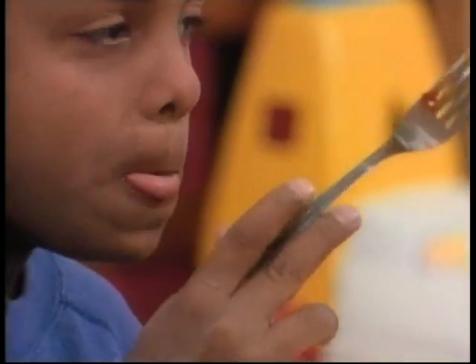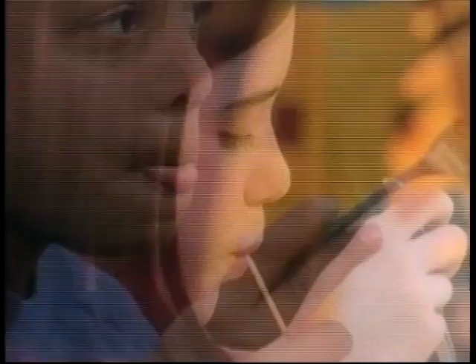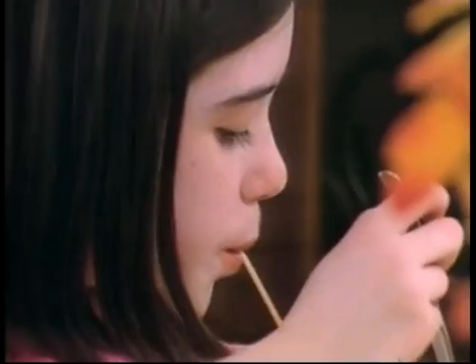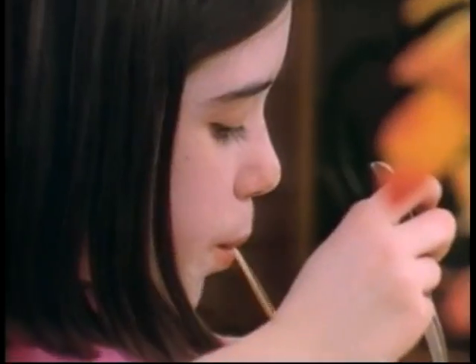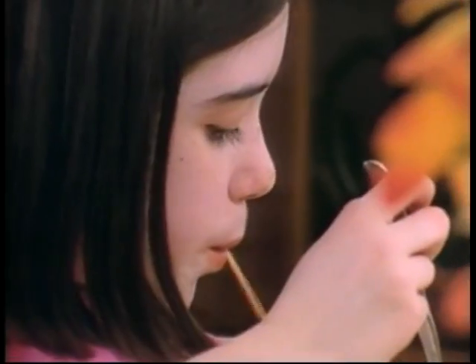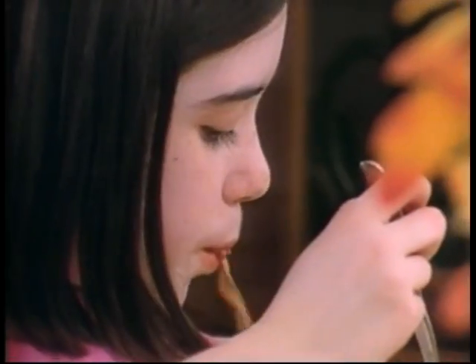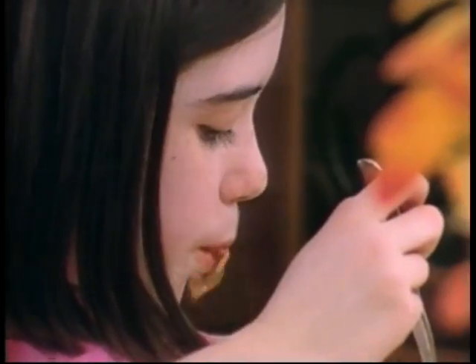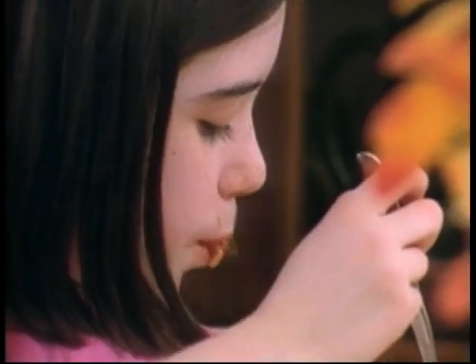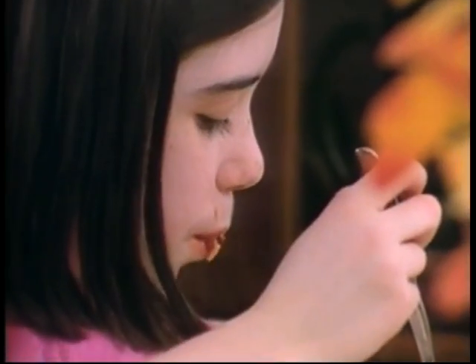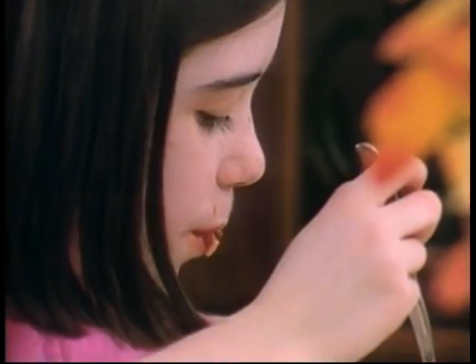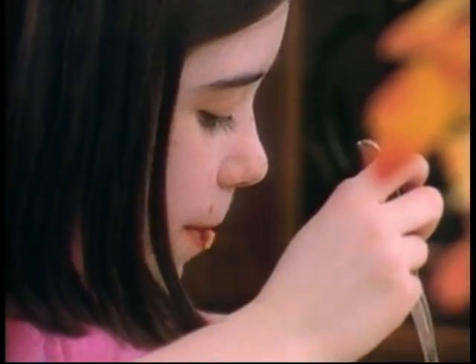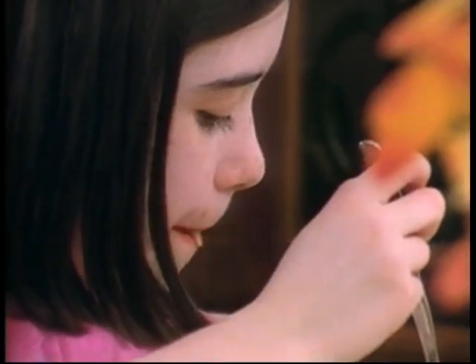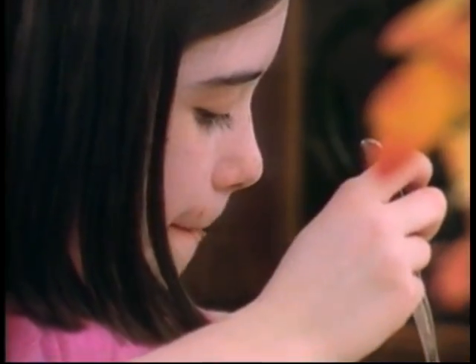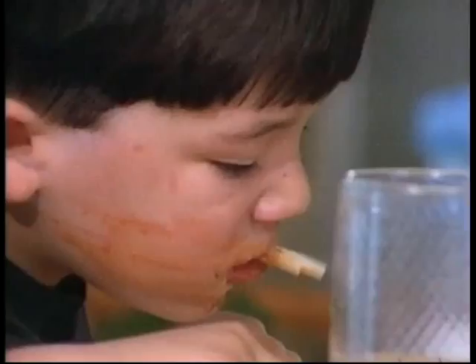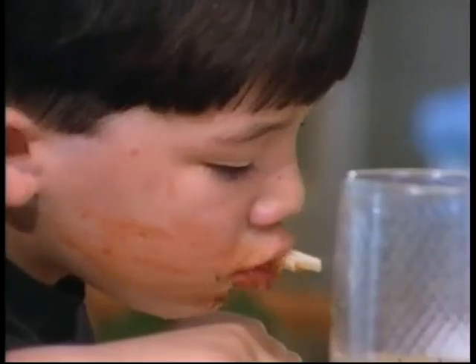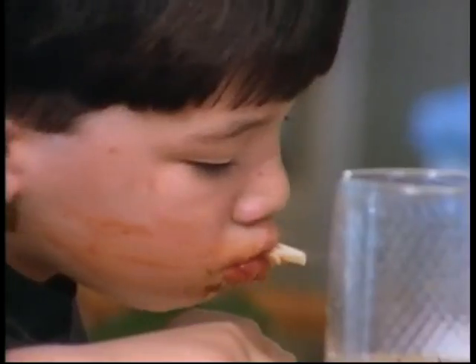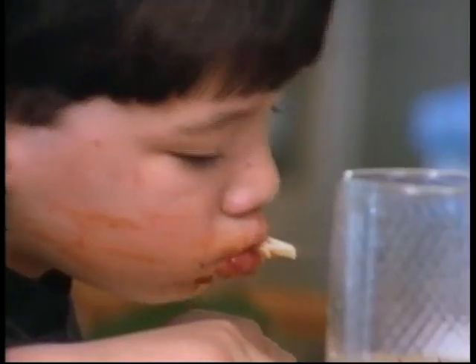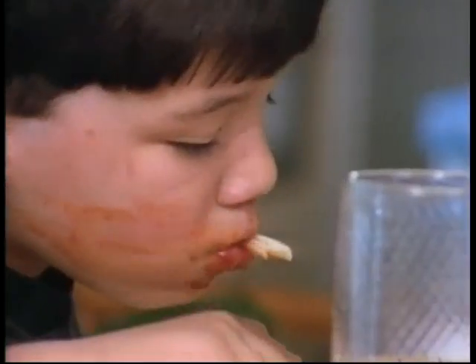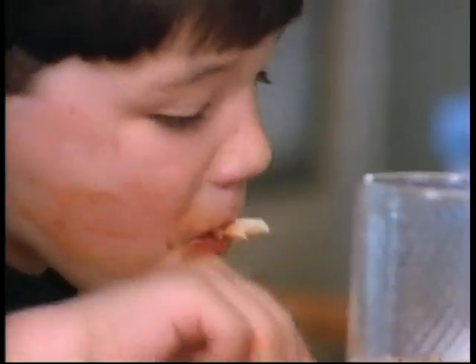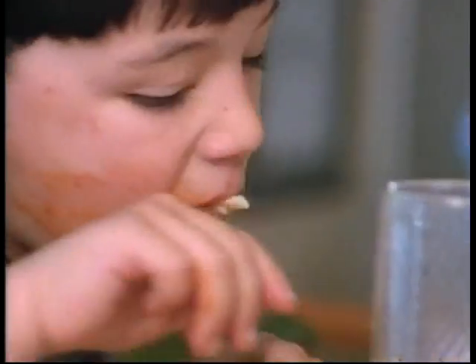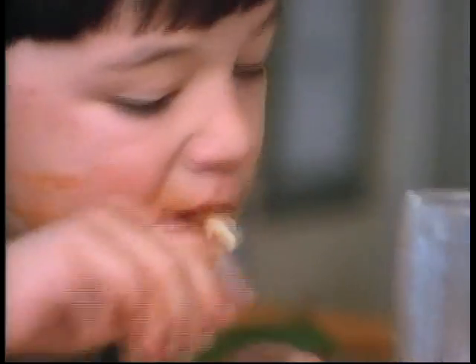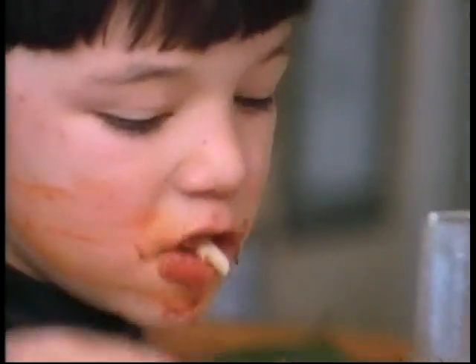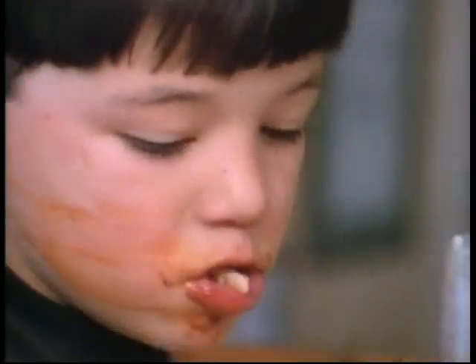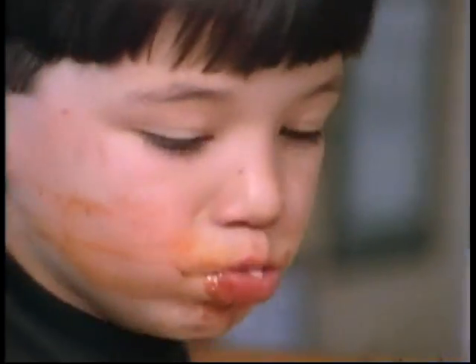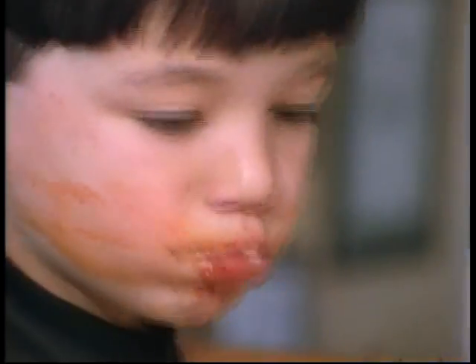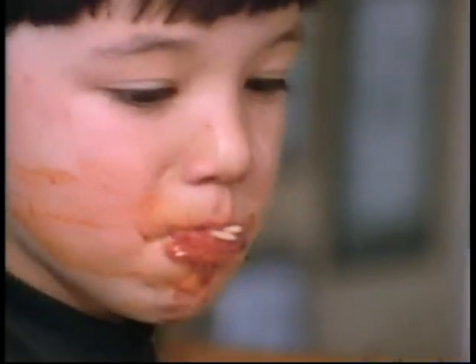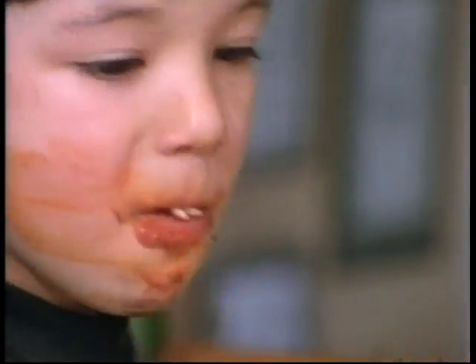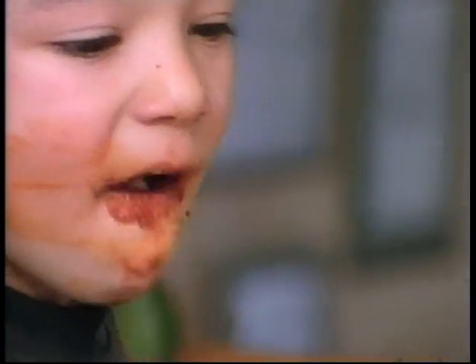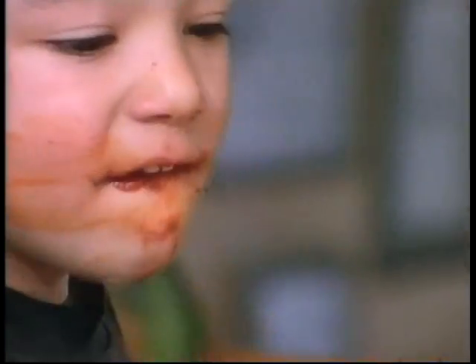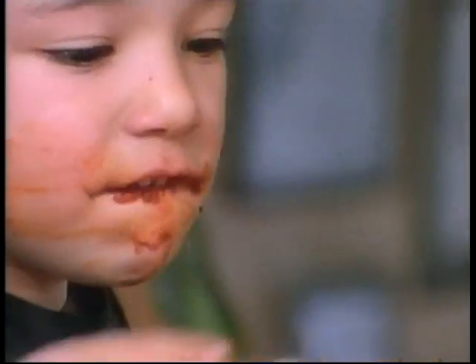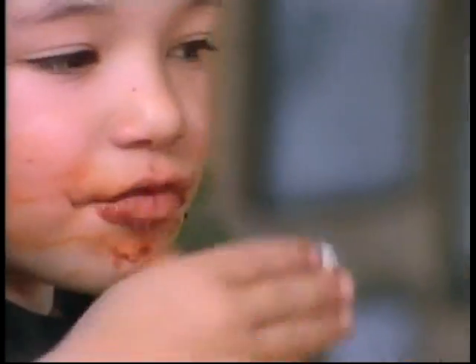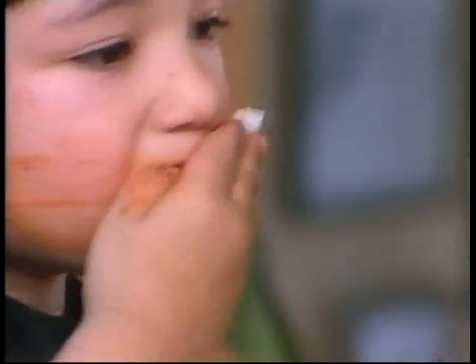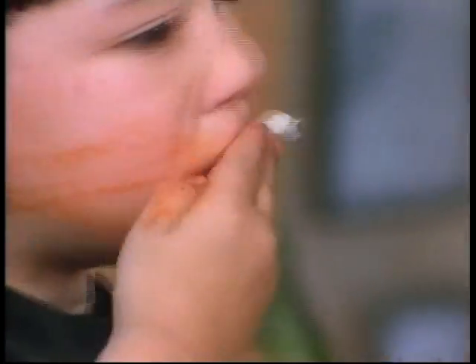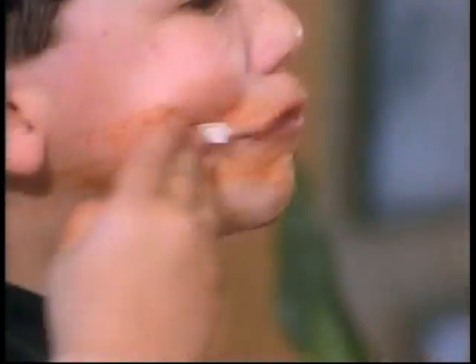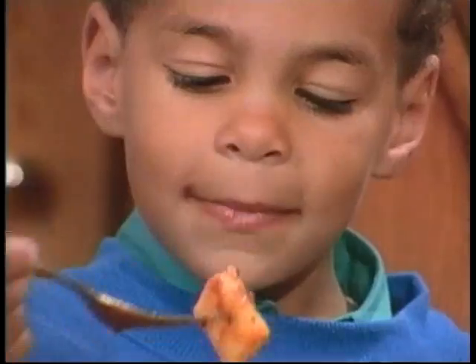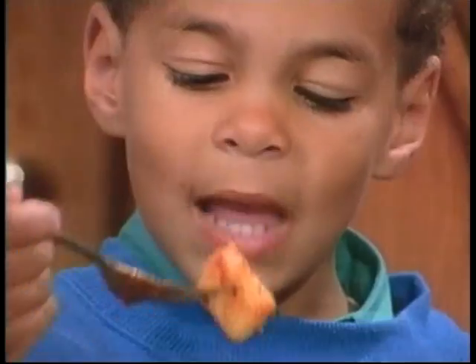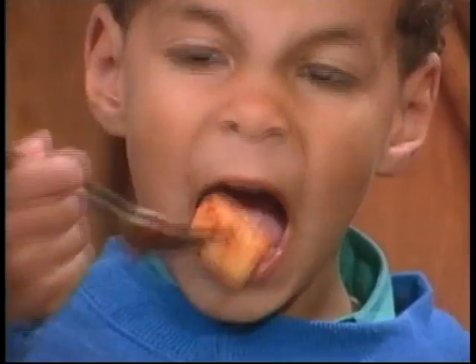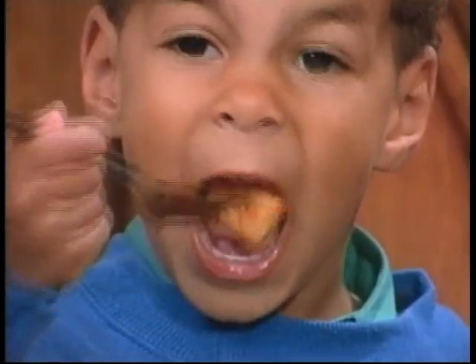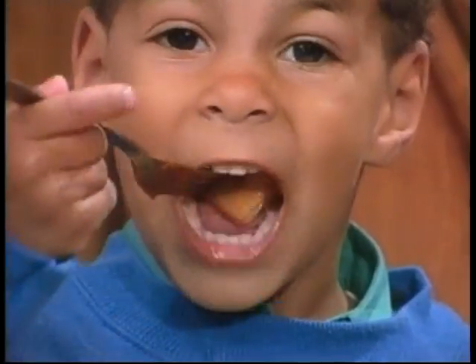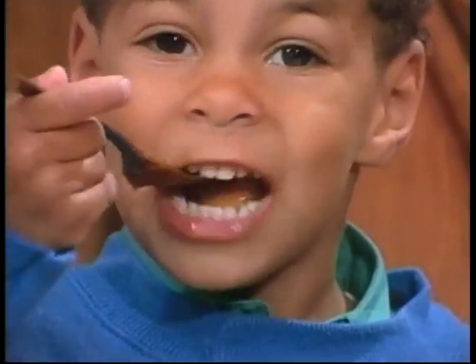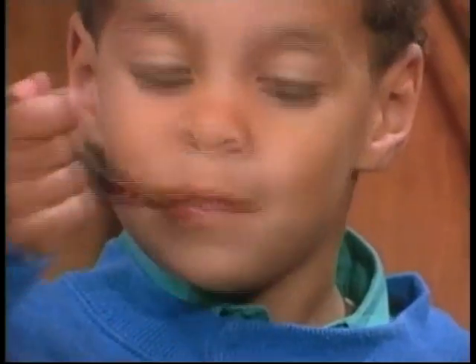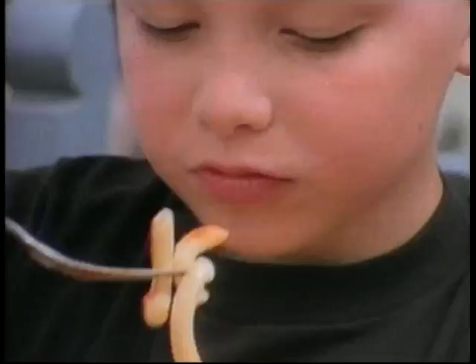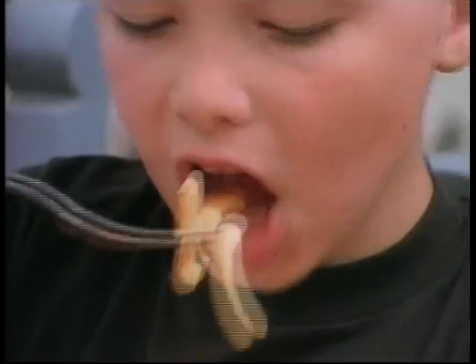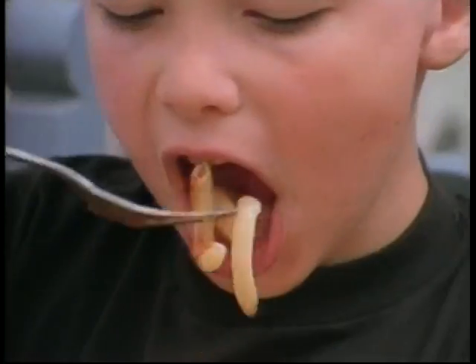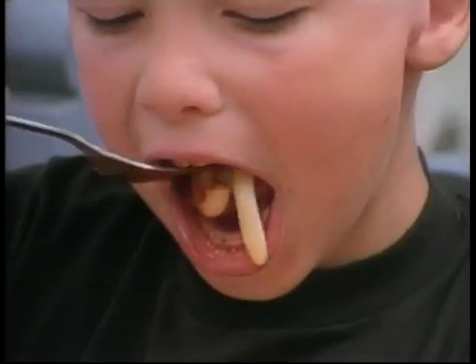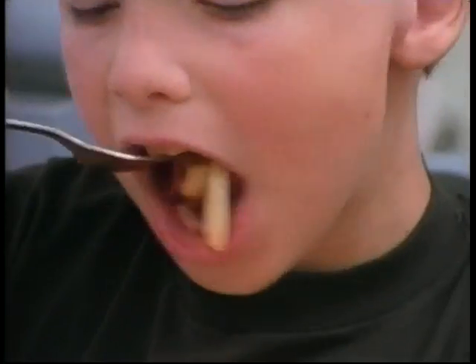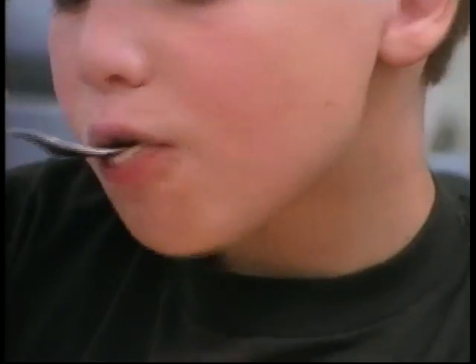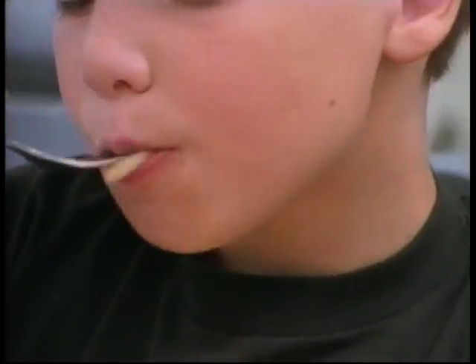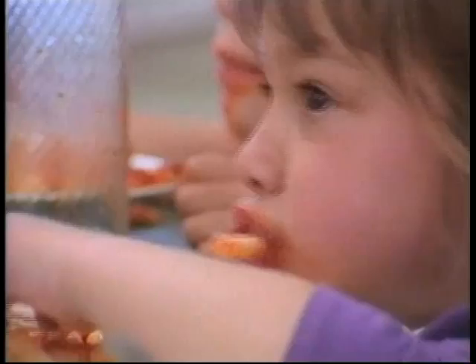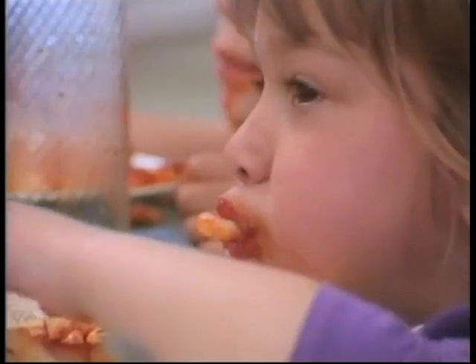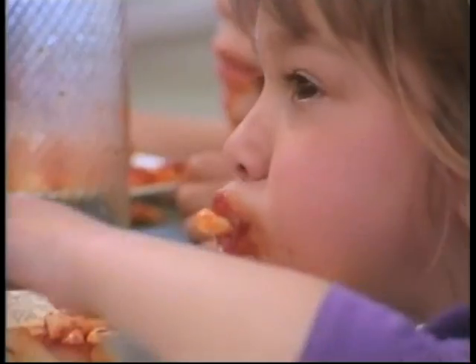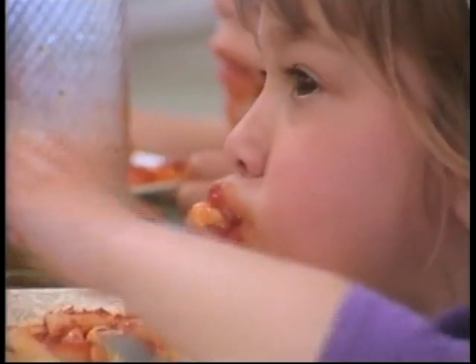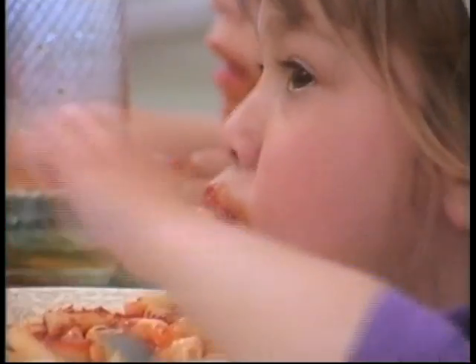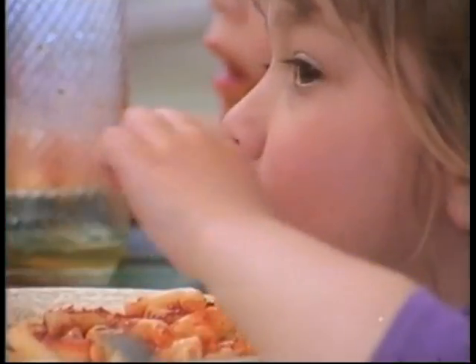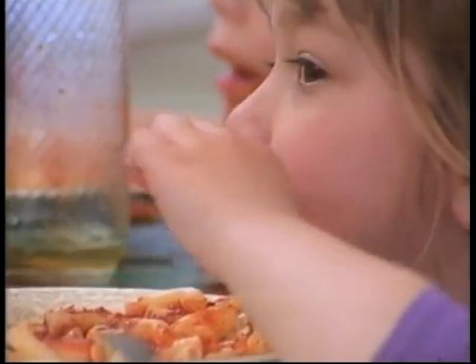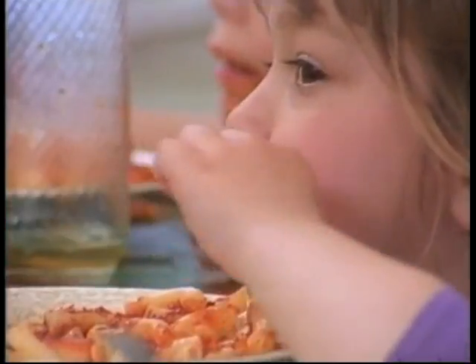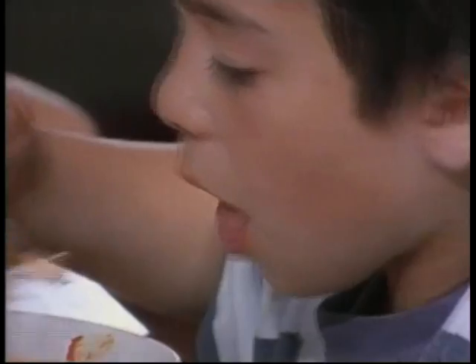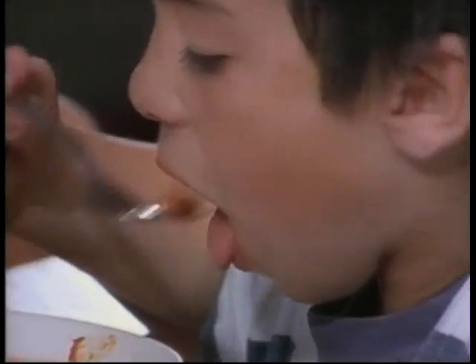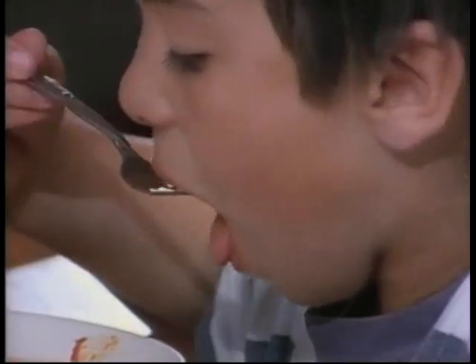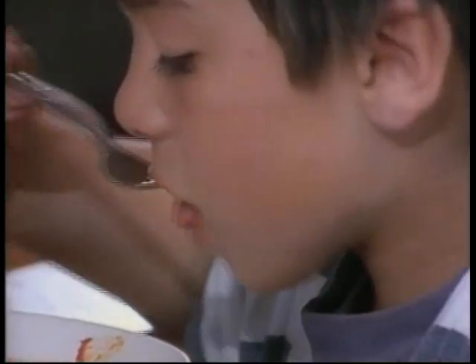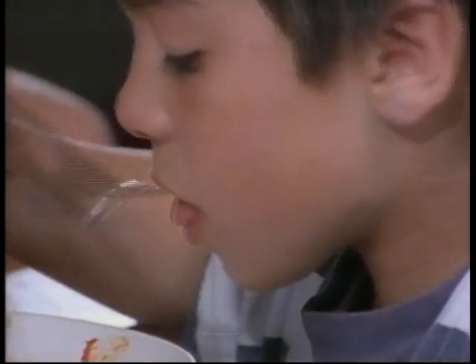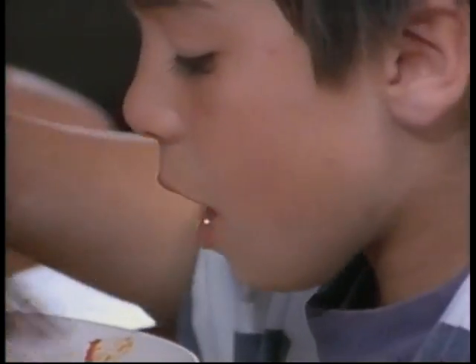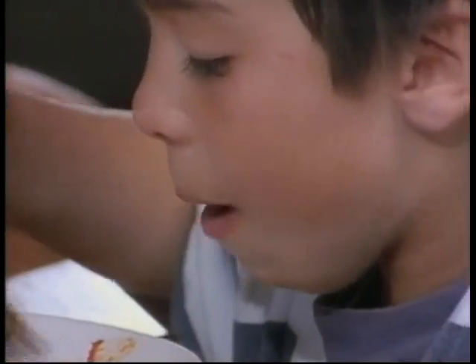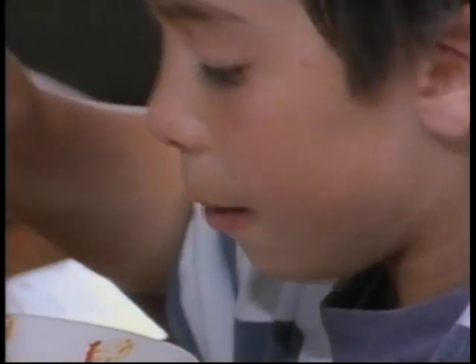And if you try to slurp it, you'll get sauce all over the place! Rigatoni, macaroni, cannelloni, and stellini.